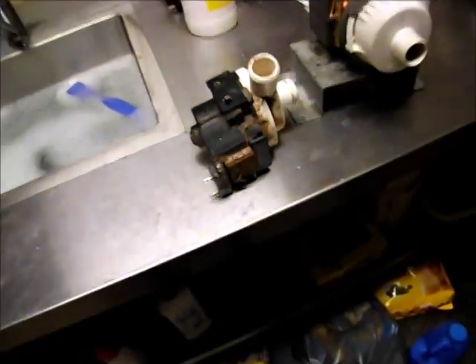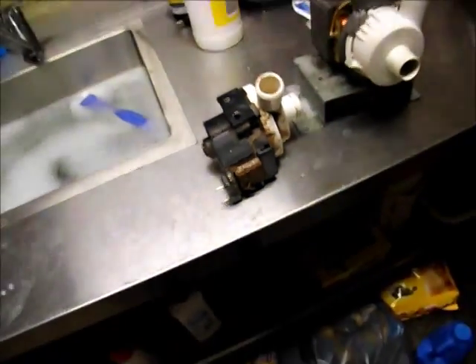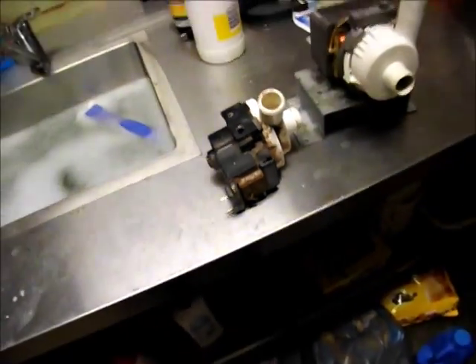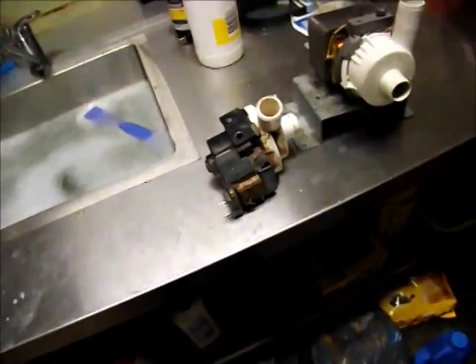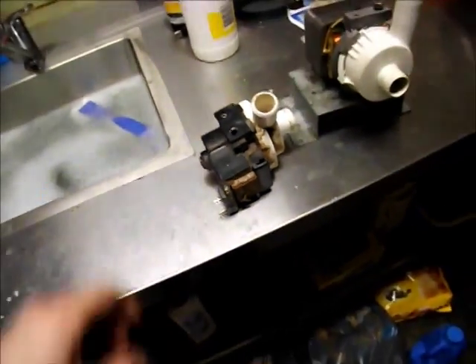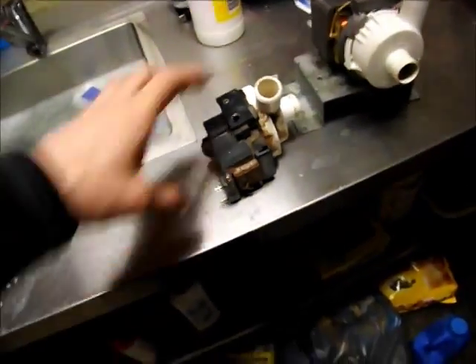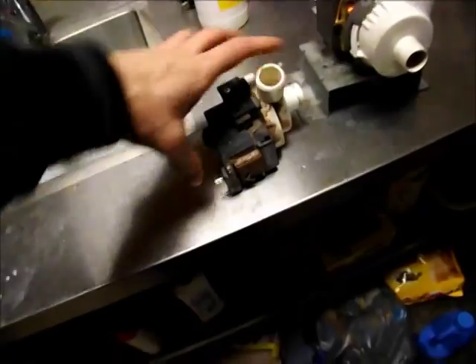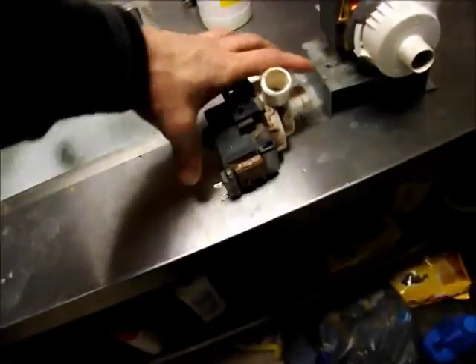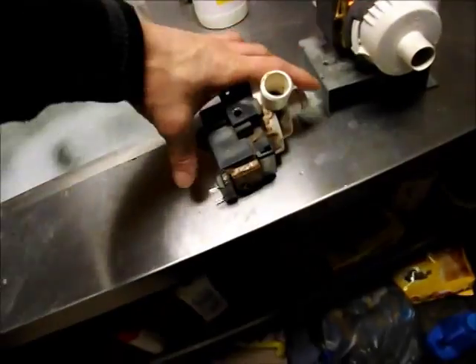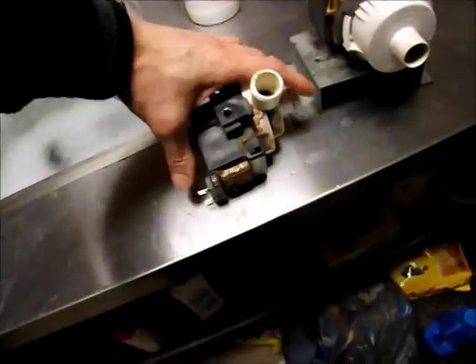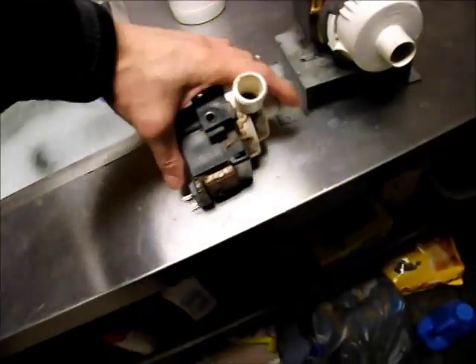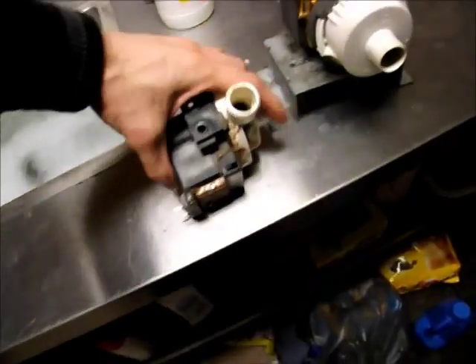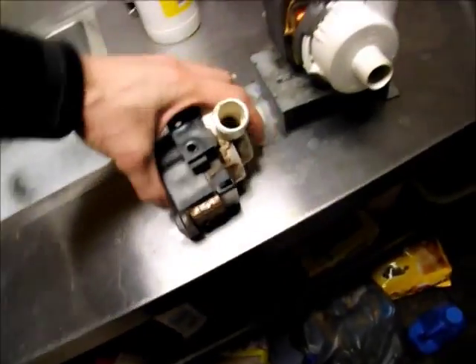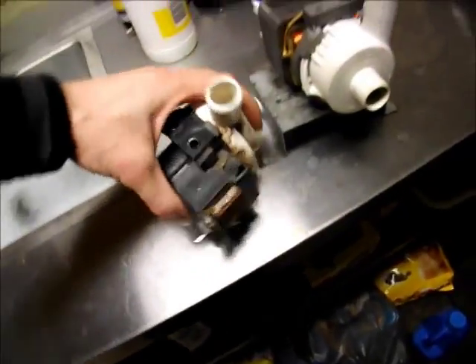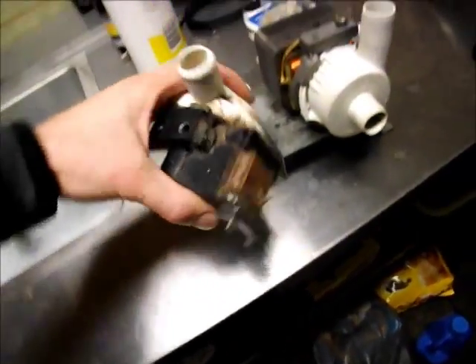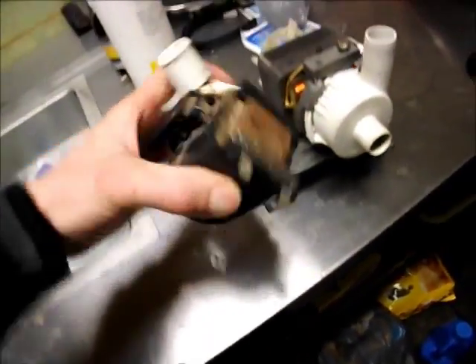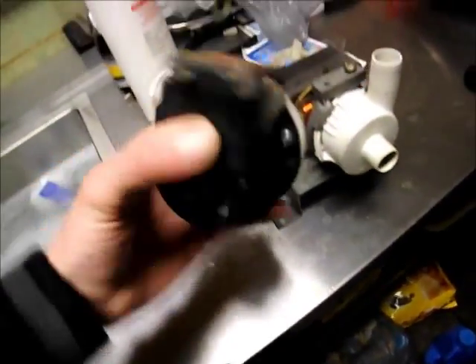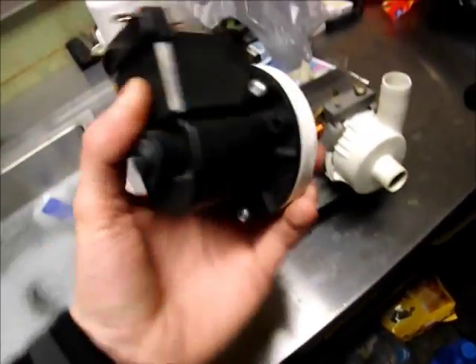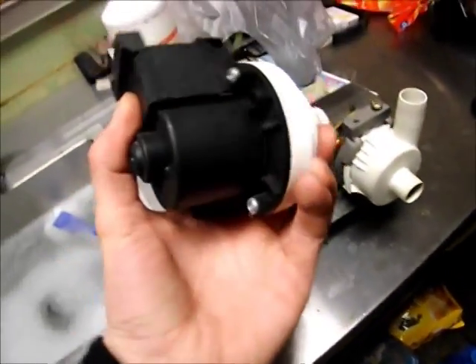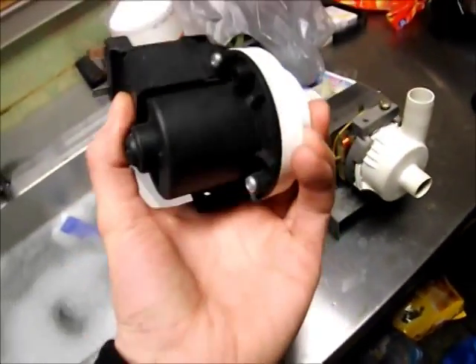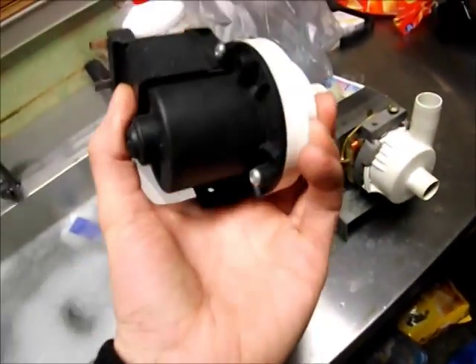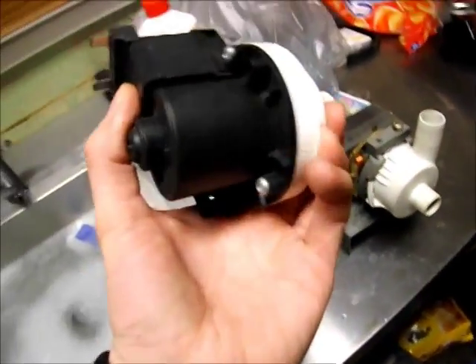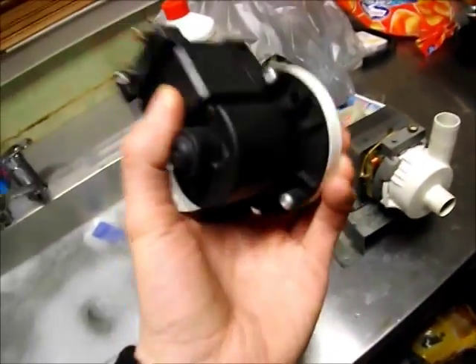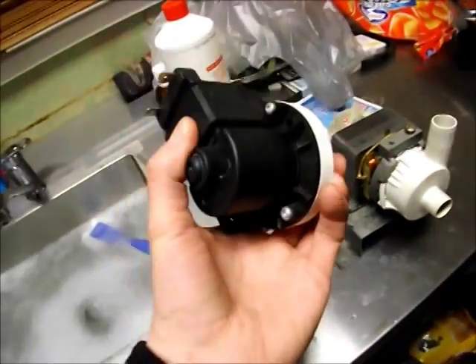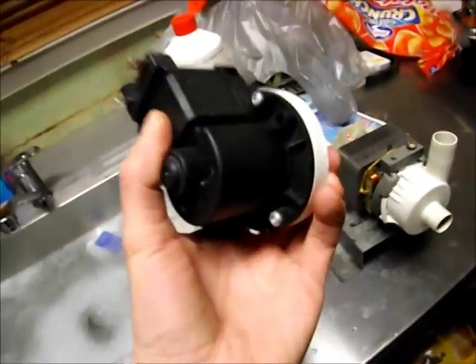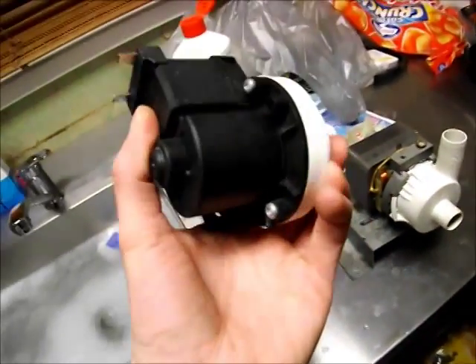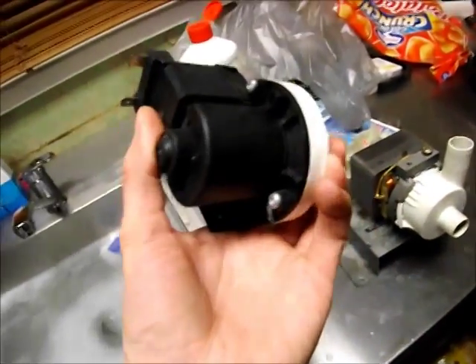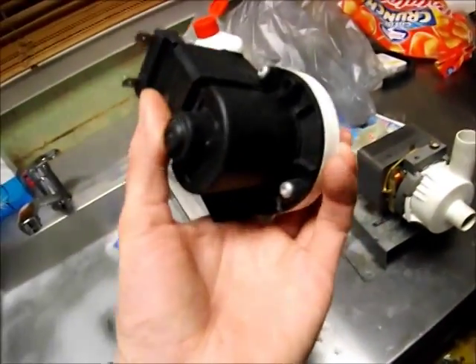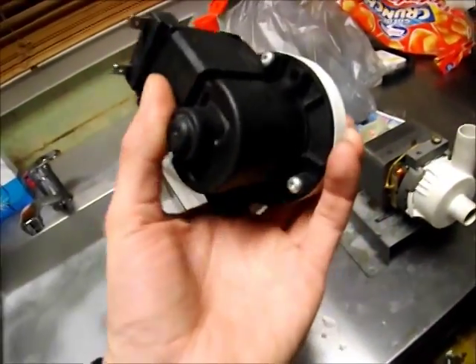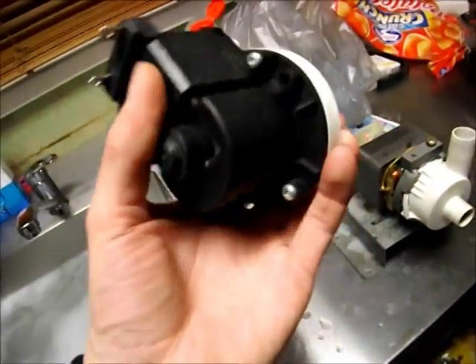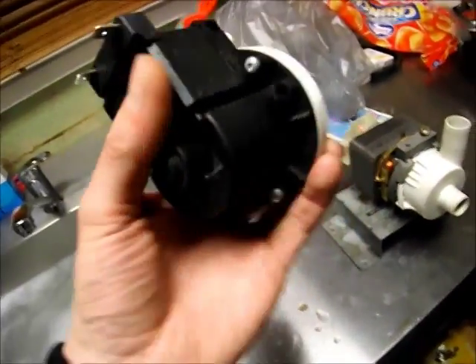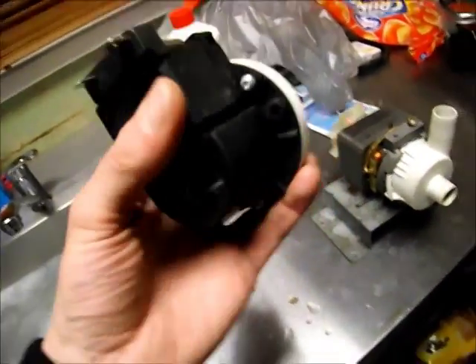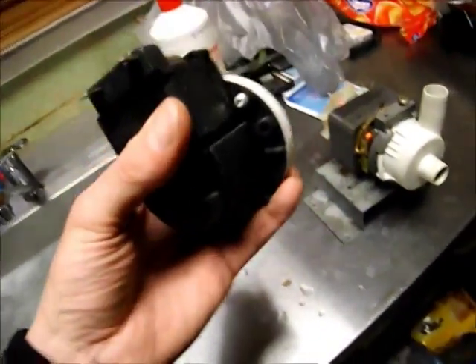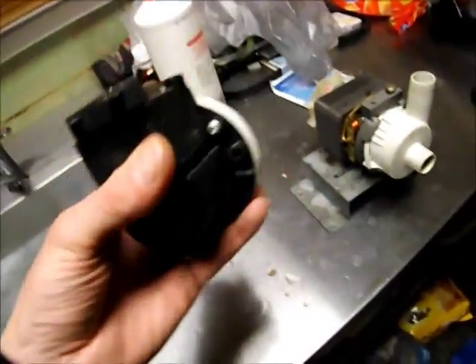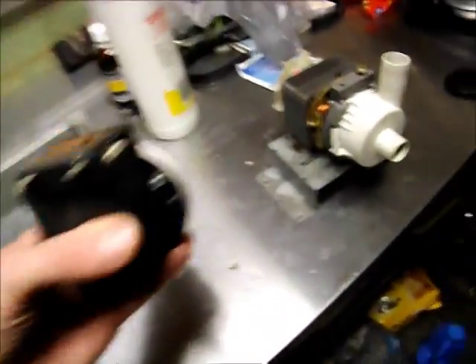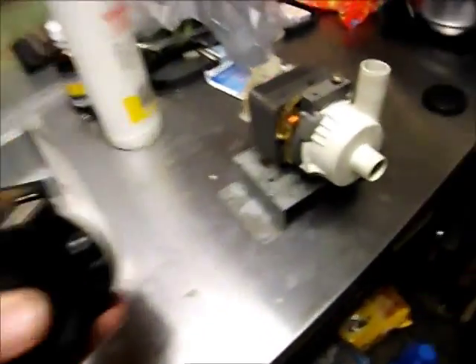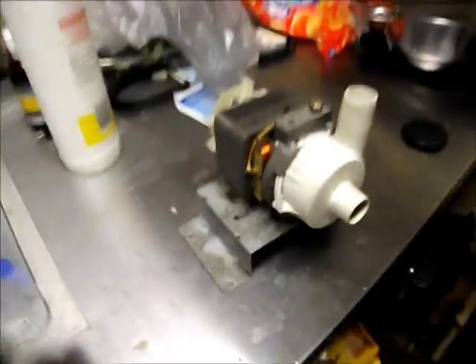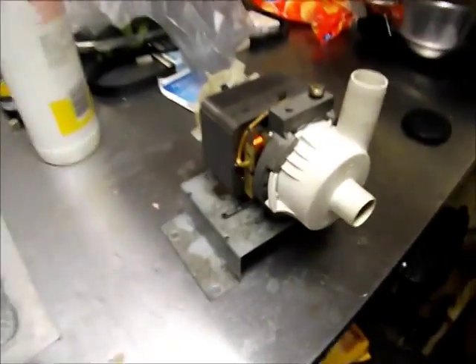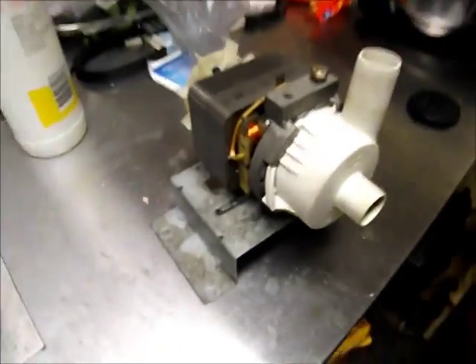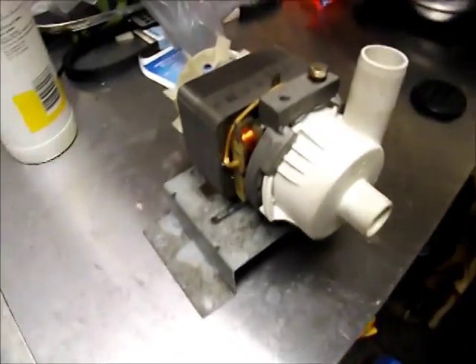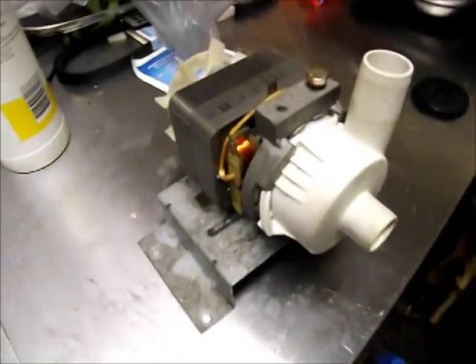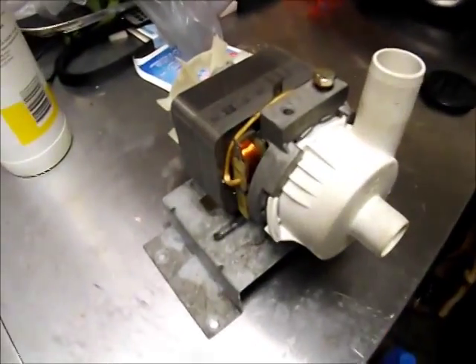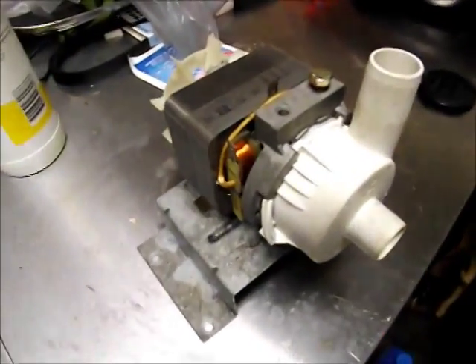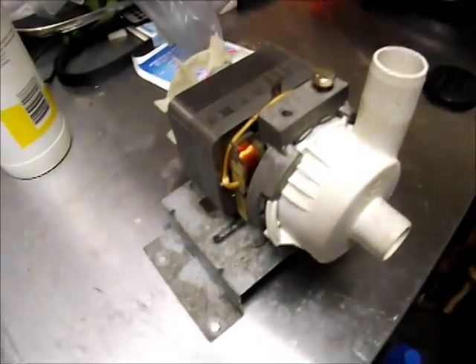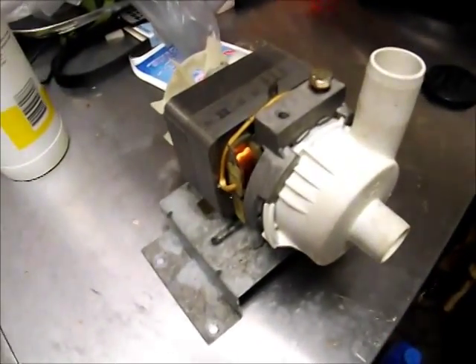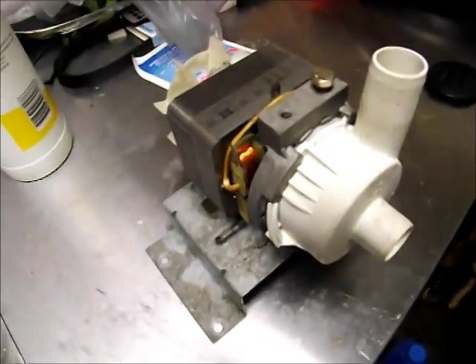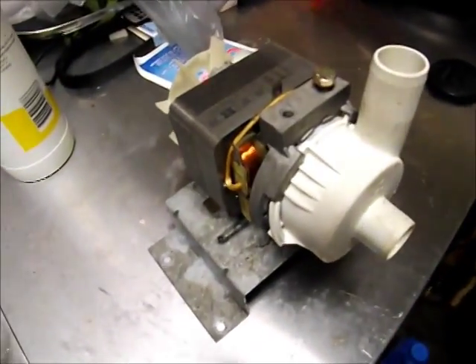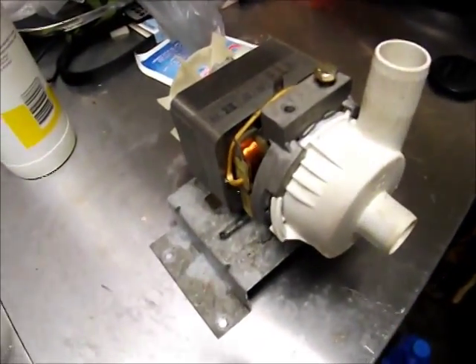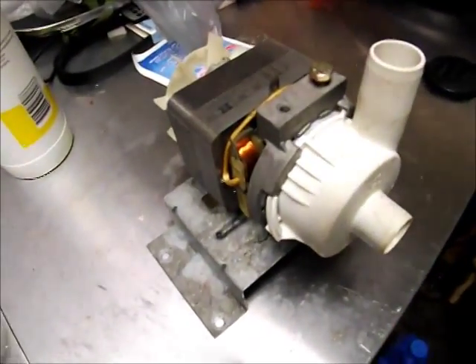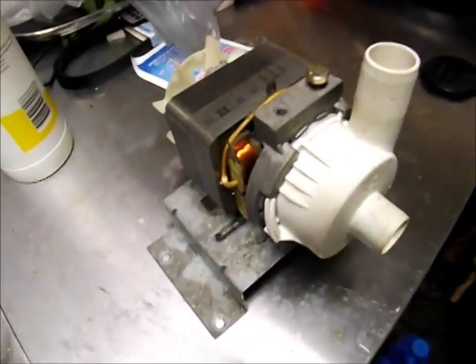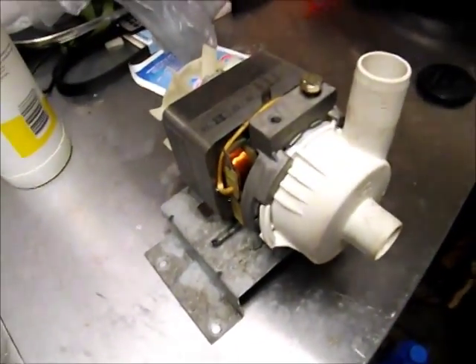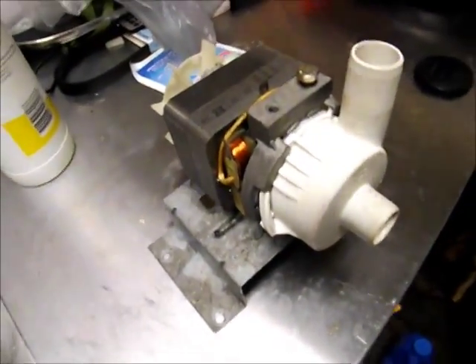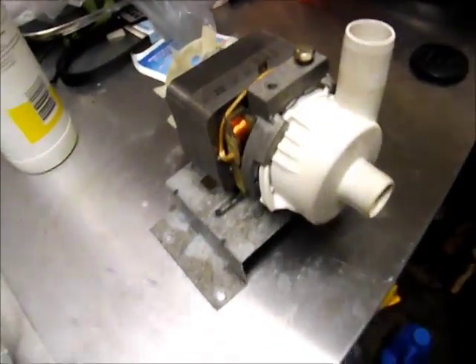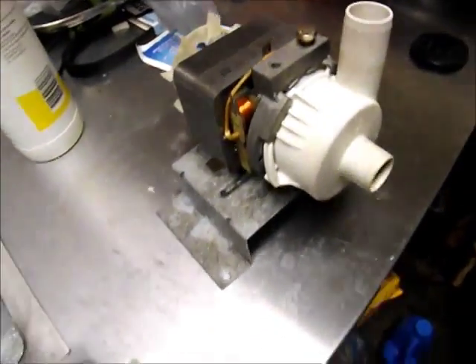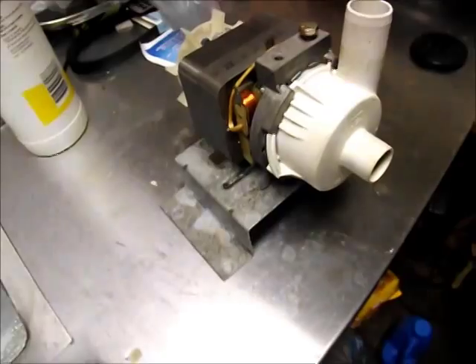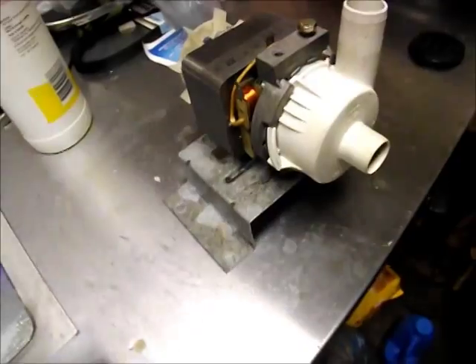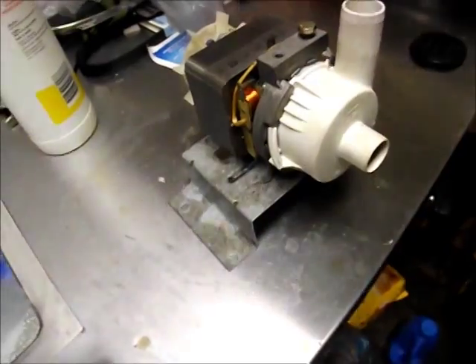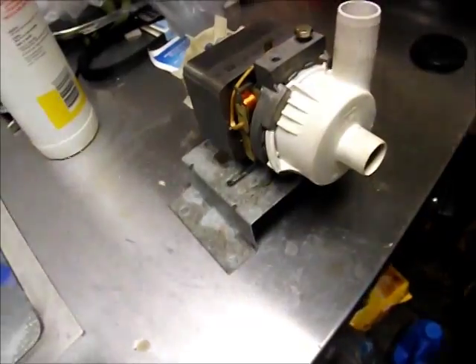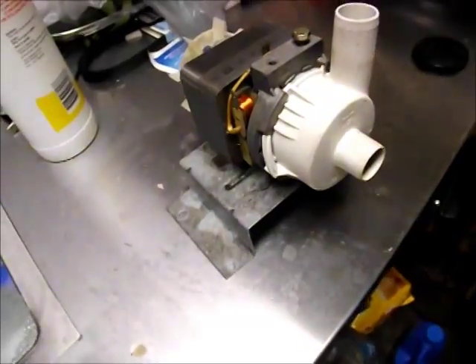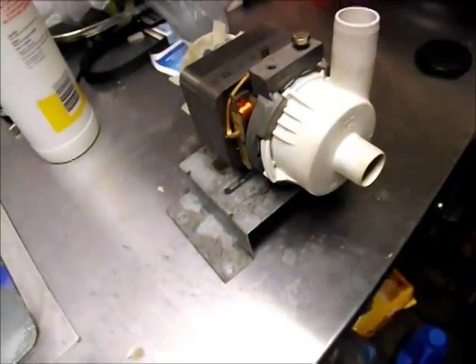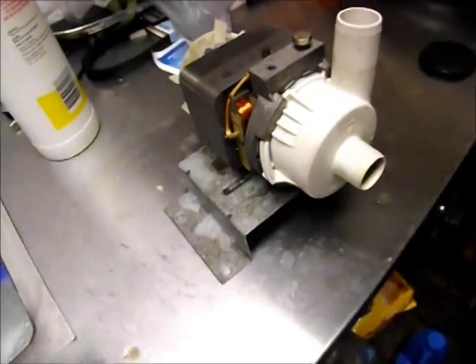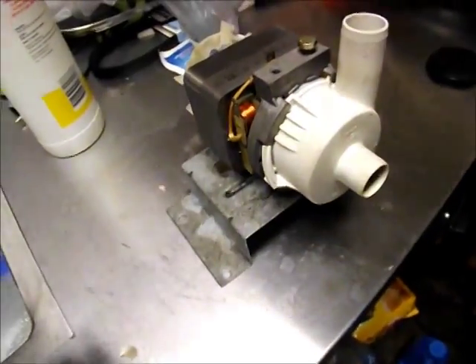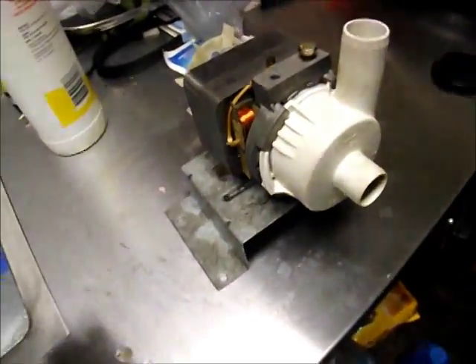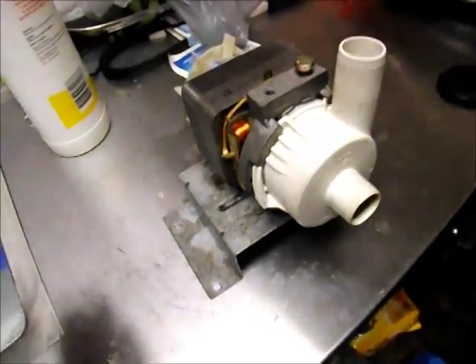Even these cheap pumps are fairly reliable and they'll move a surprising amount of water. If you're going to play with them though, a pump like this smaller one is double insulated, but the Hanning has got to be earthed — so just keep that in mind.